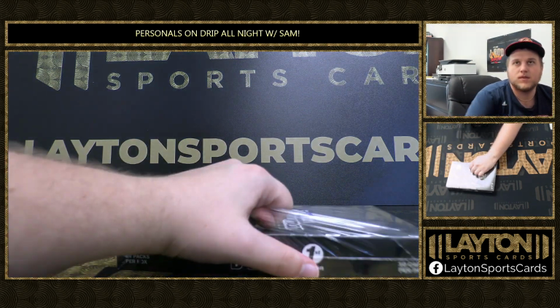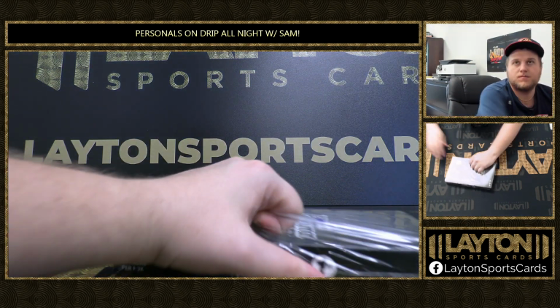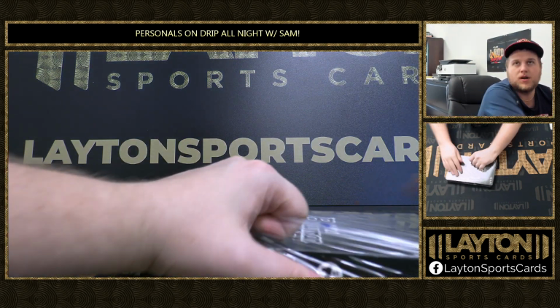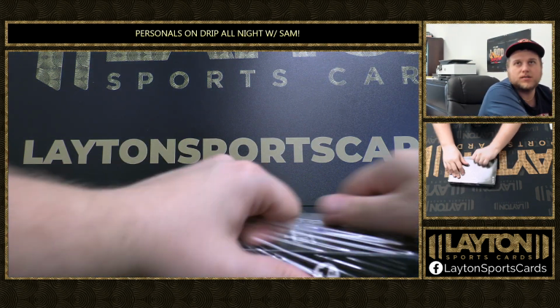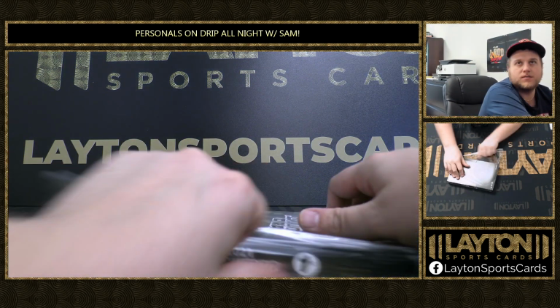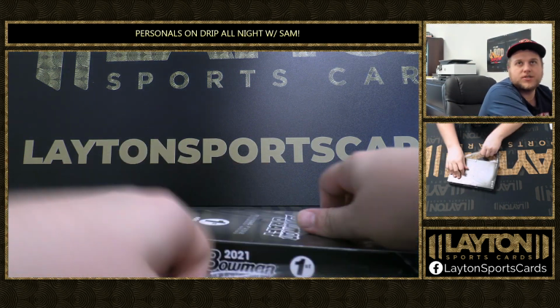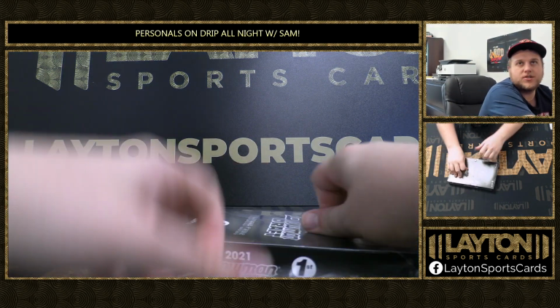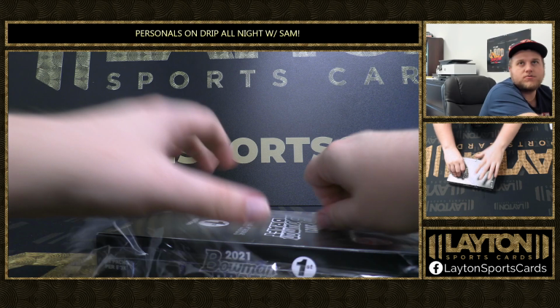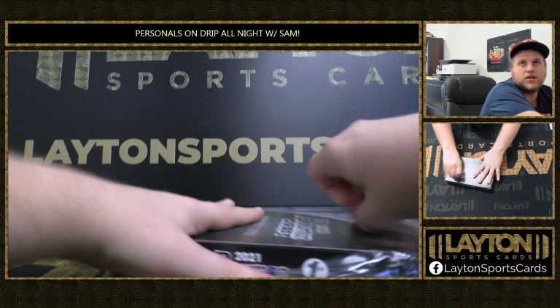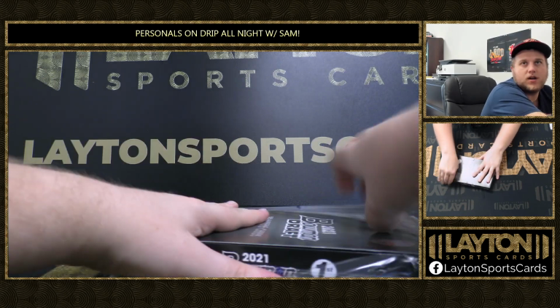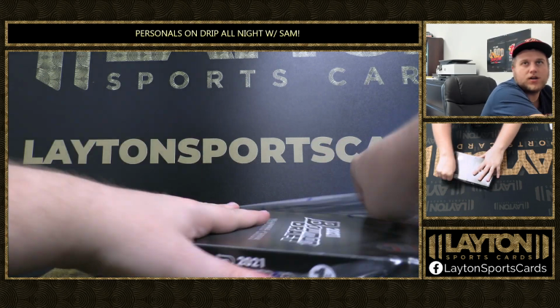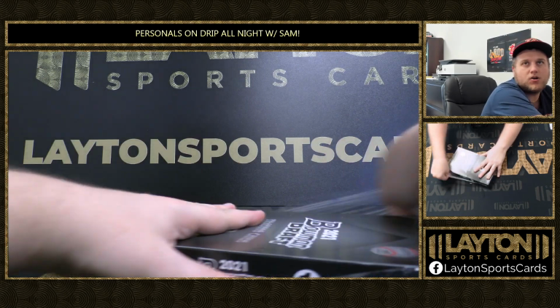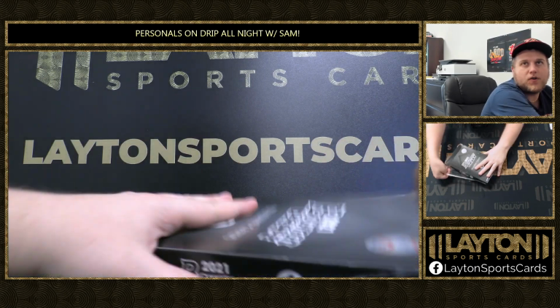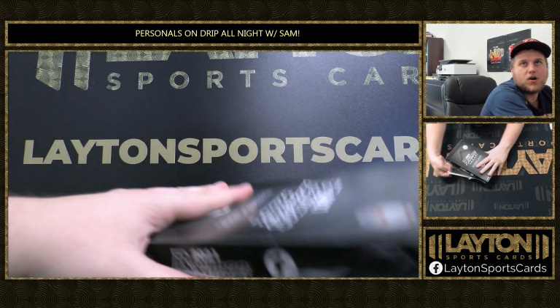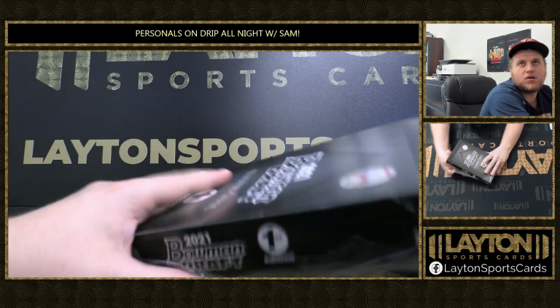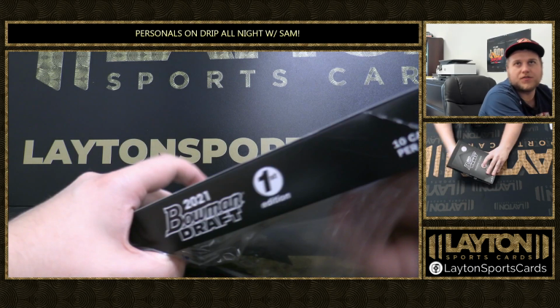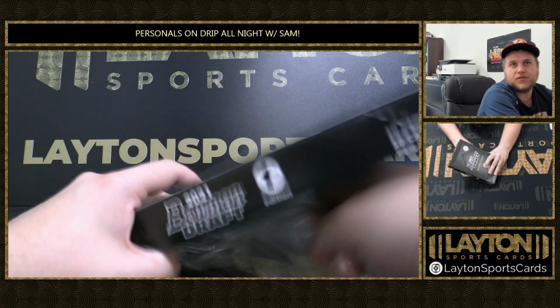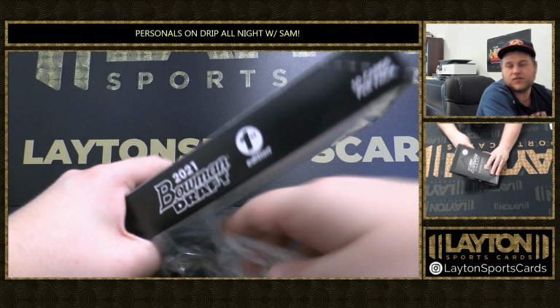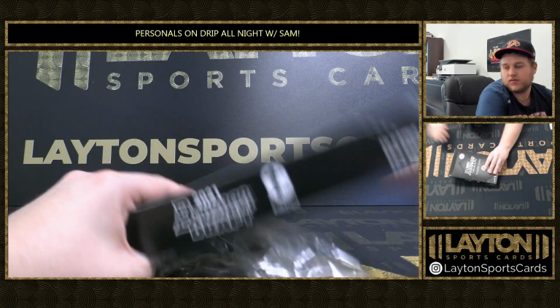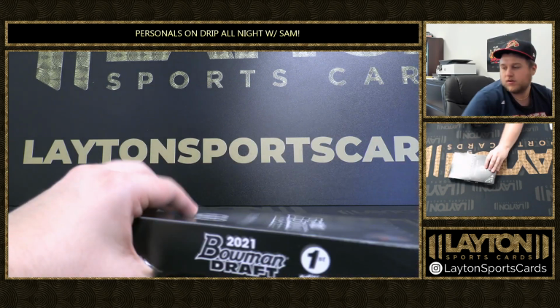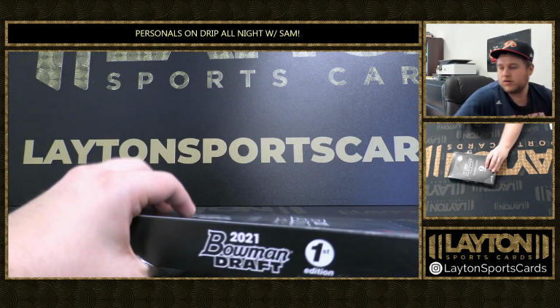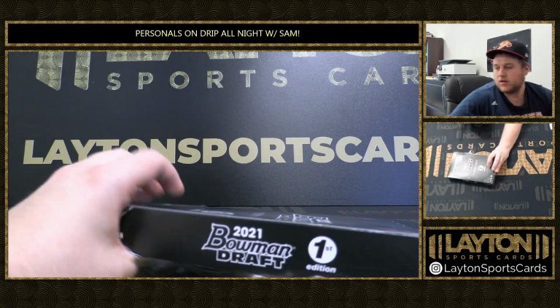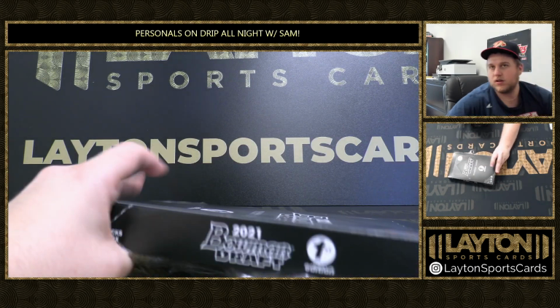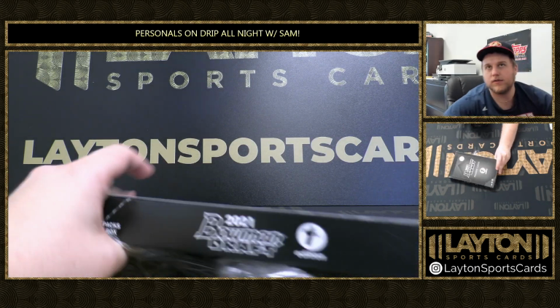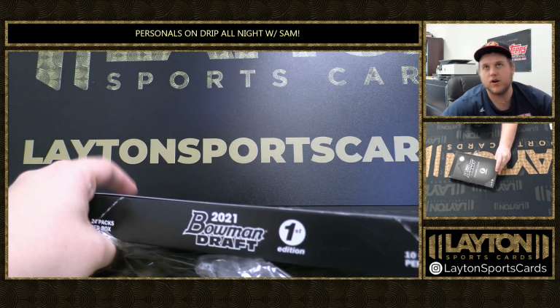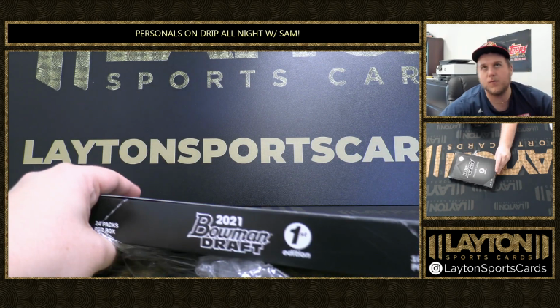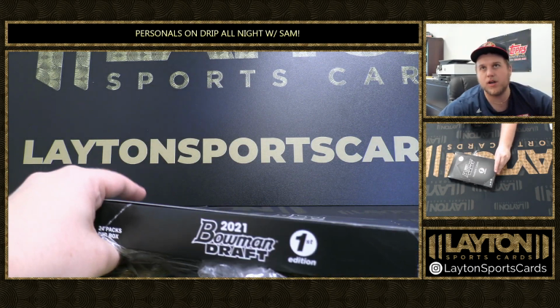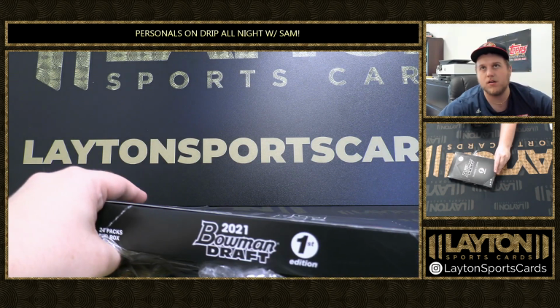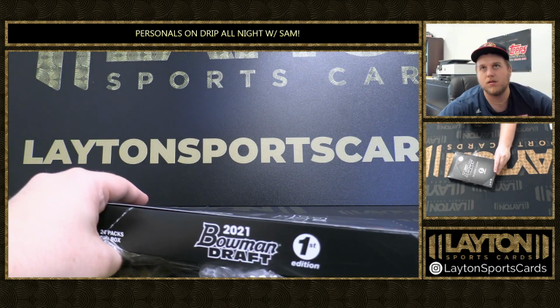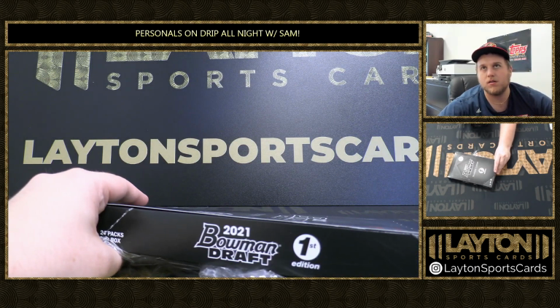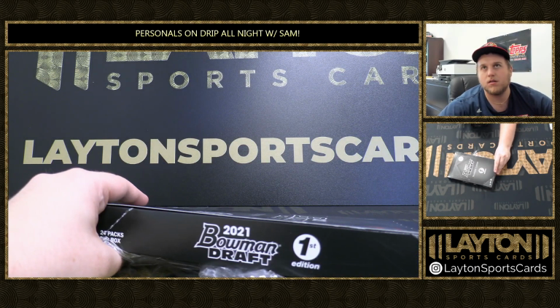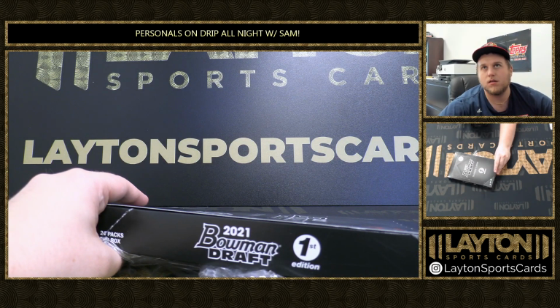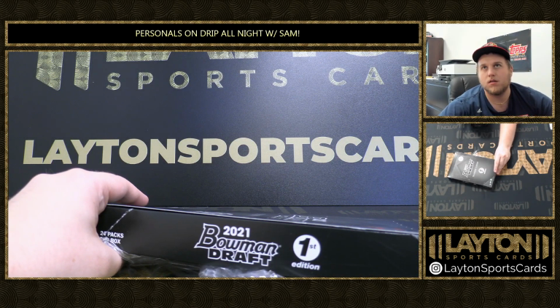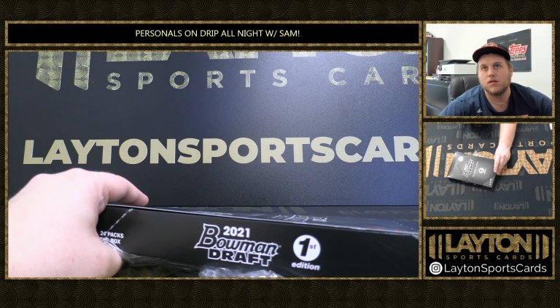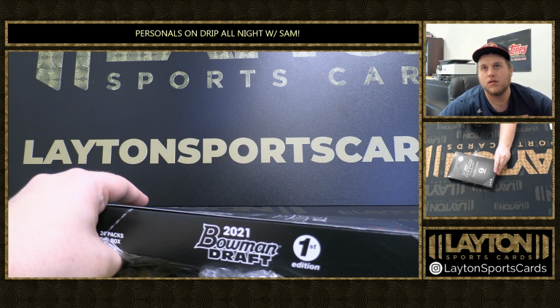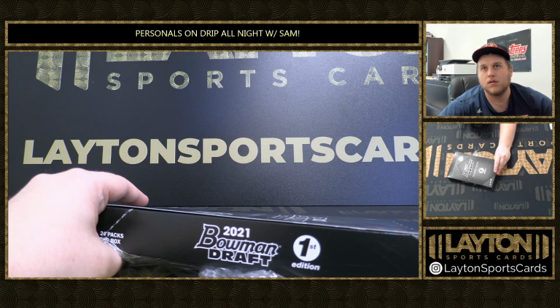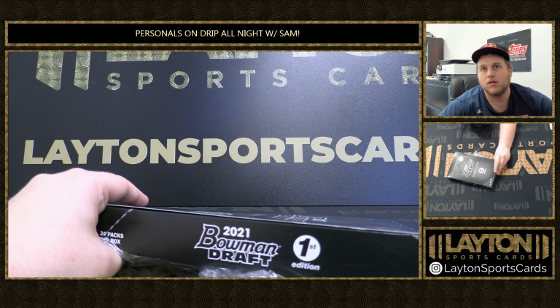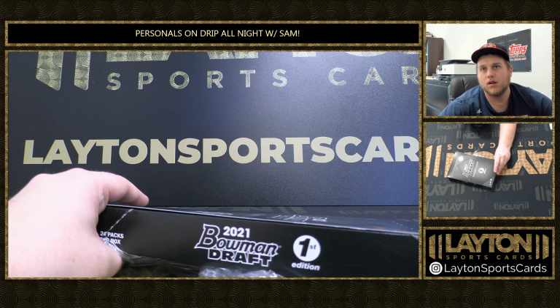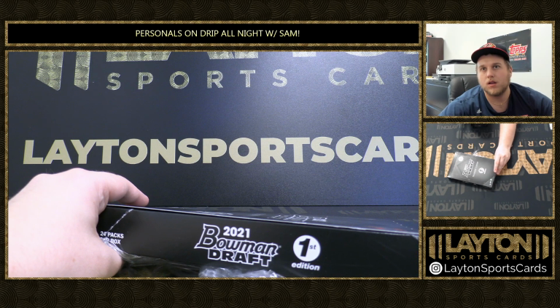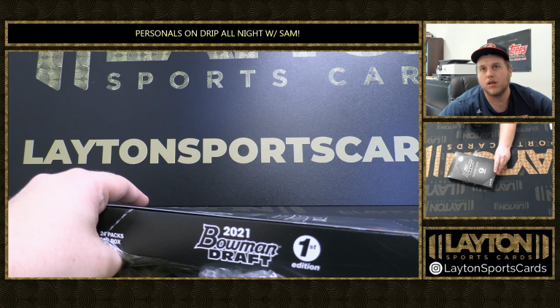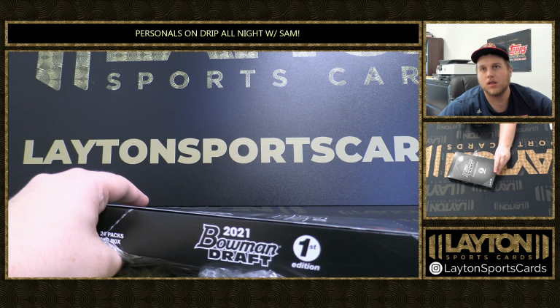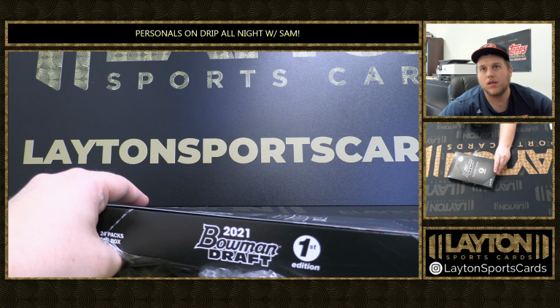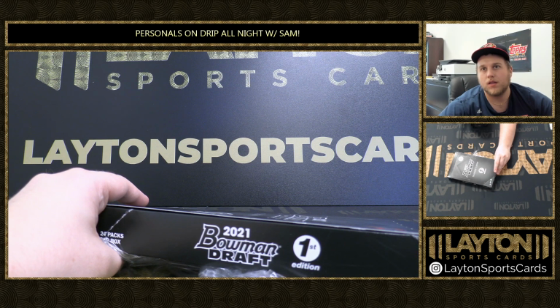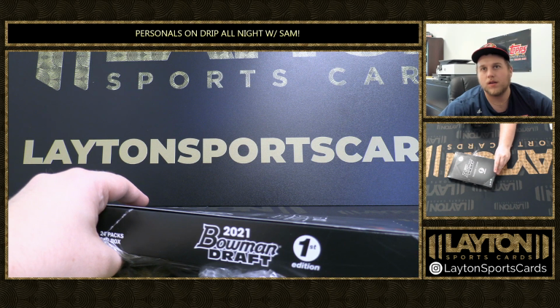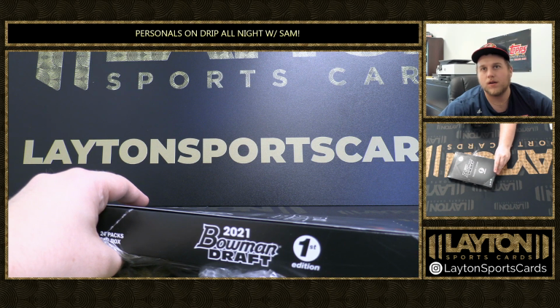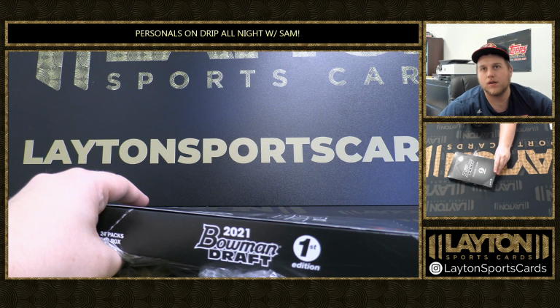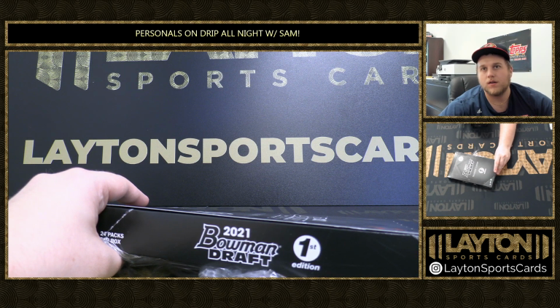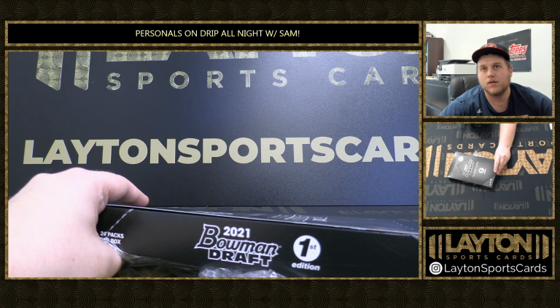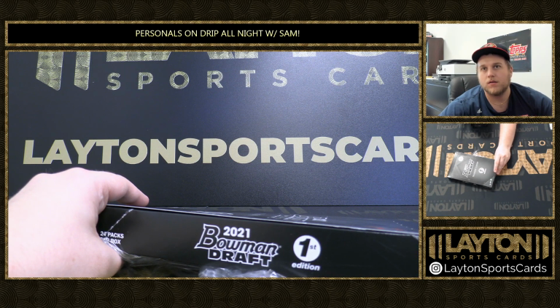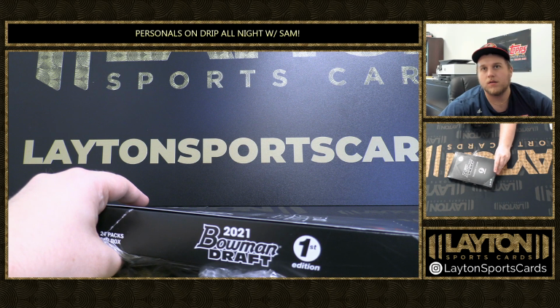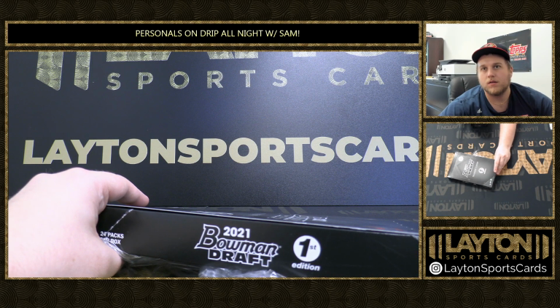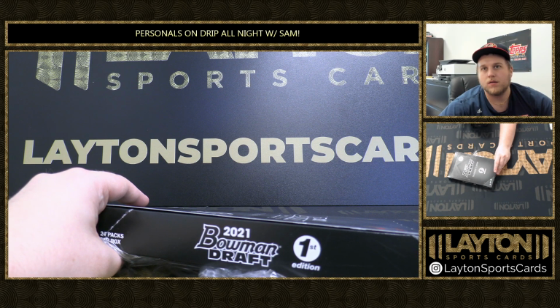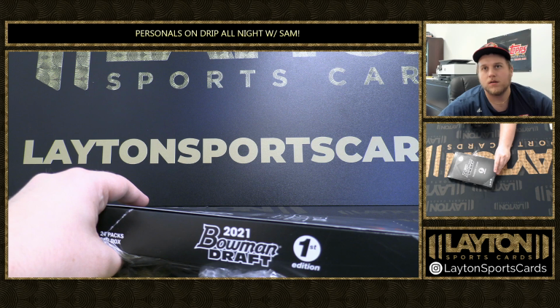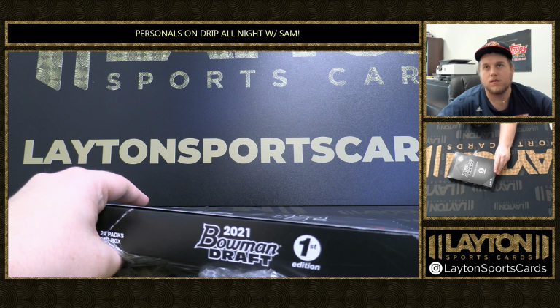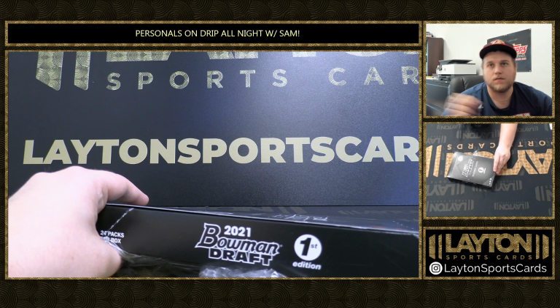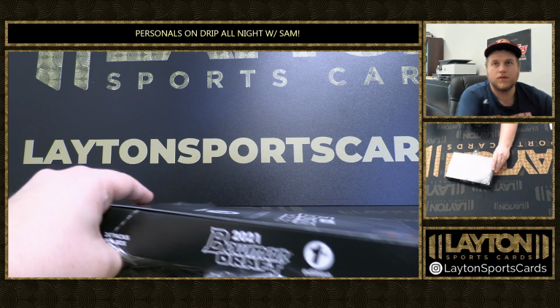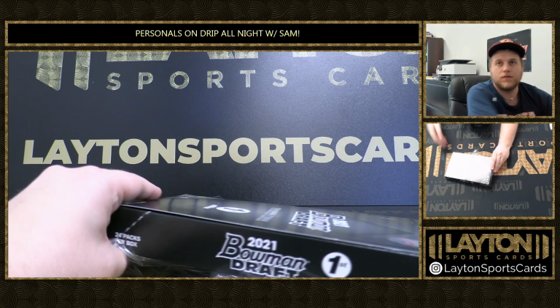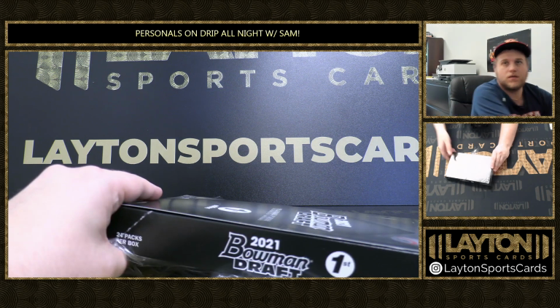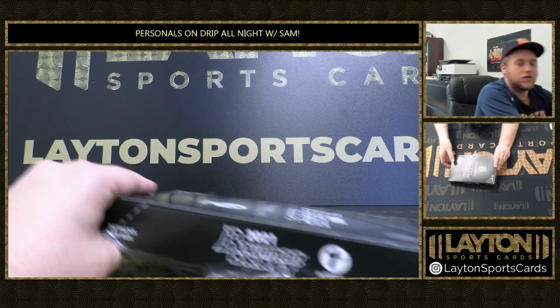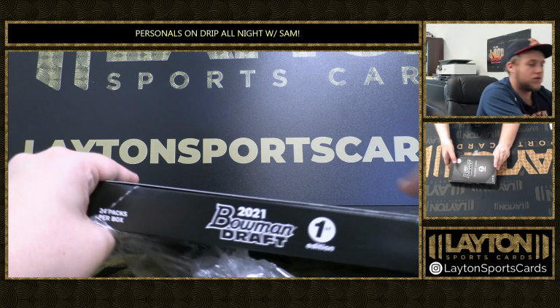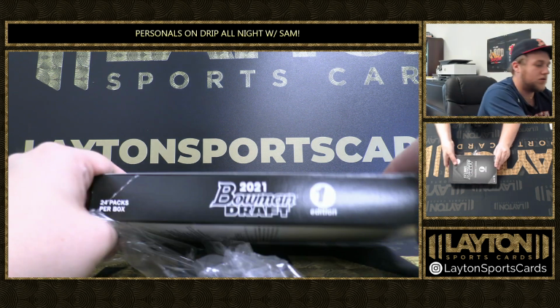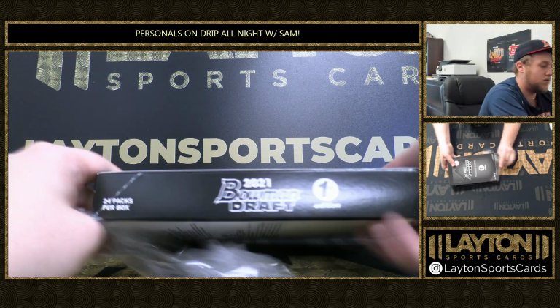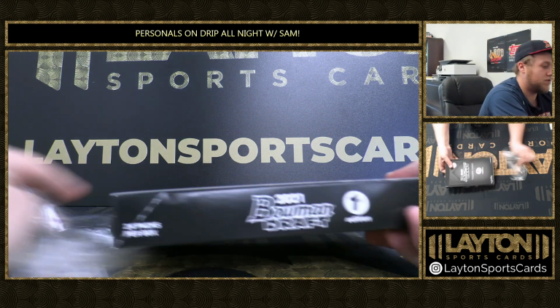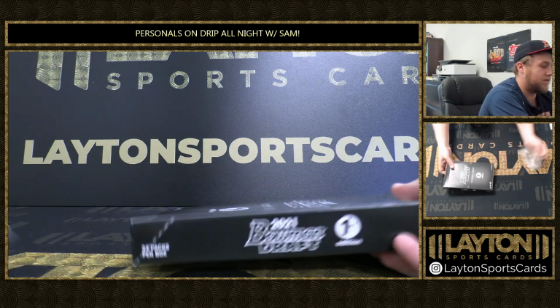All right, box number two. Good luck, Go Vols. Here we go, buddy. Perfect.